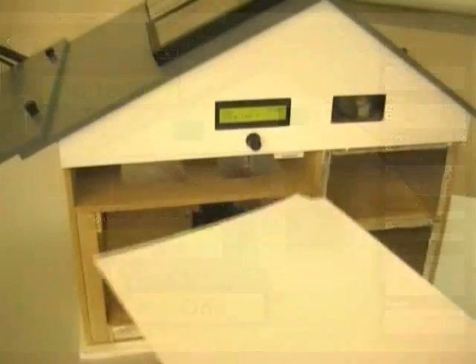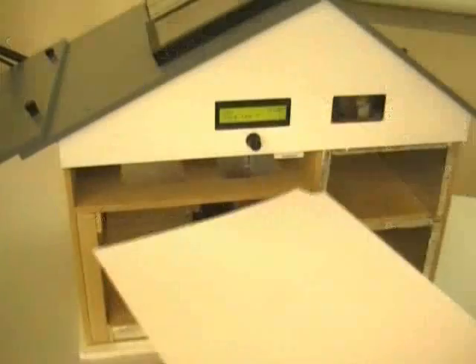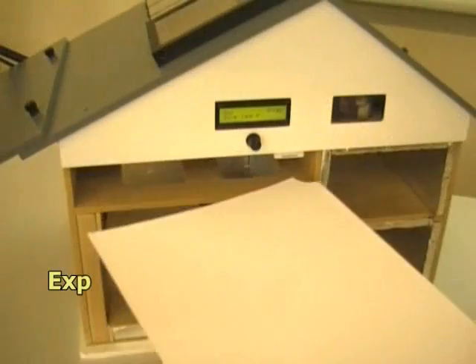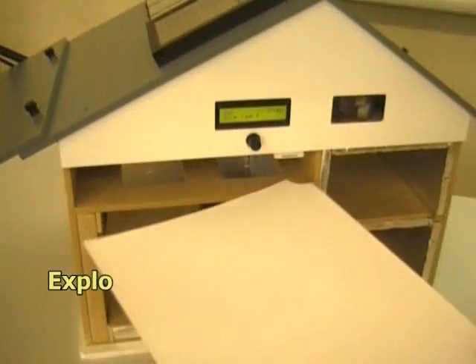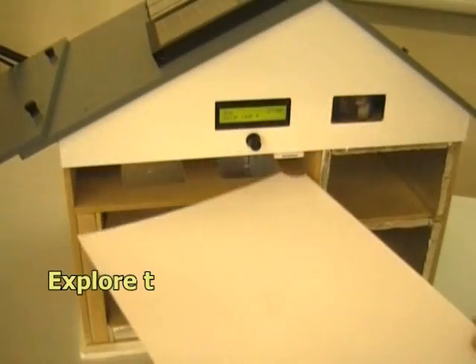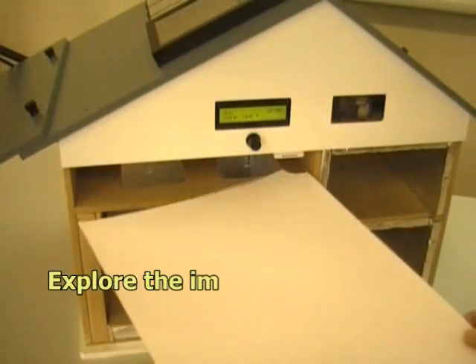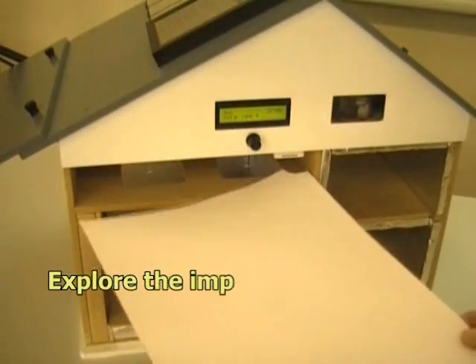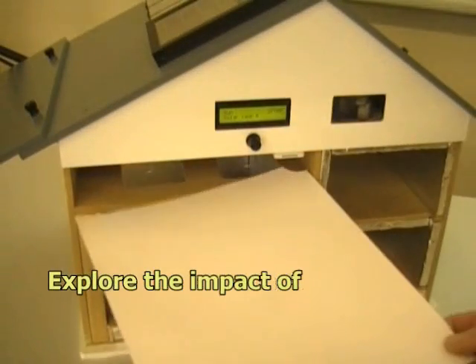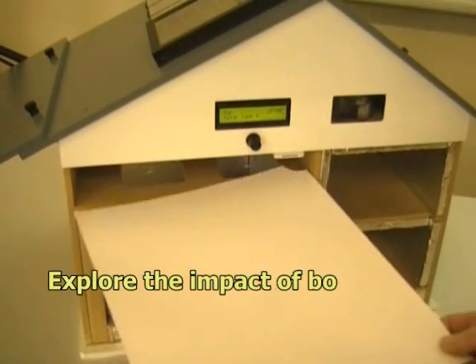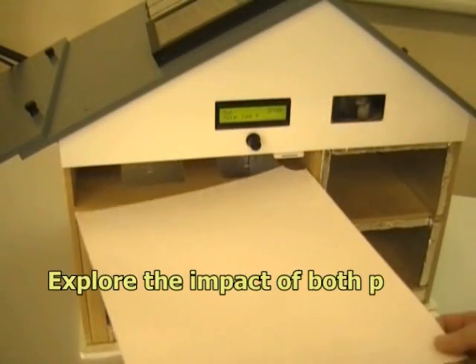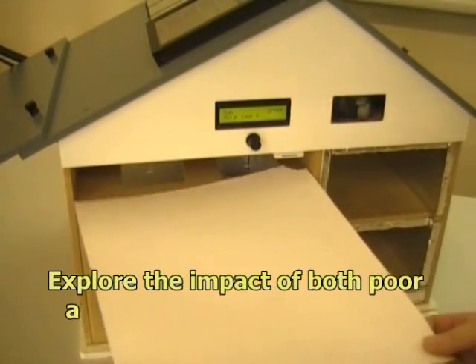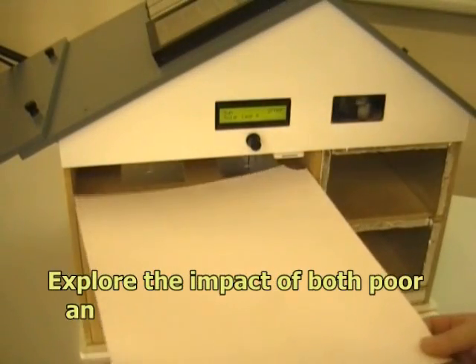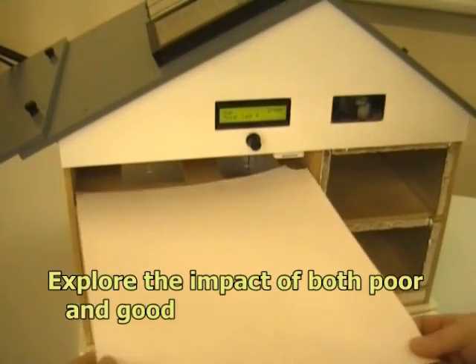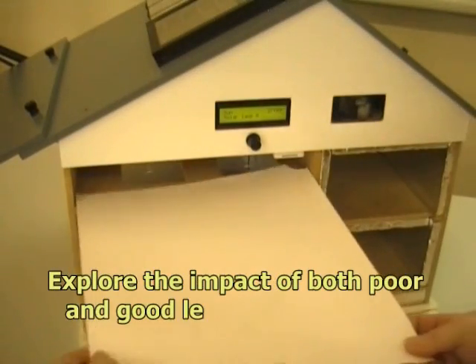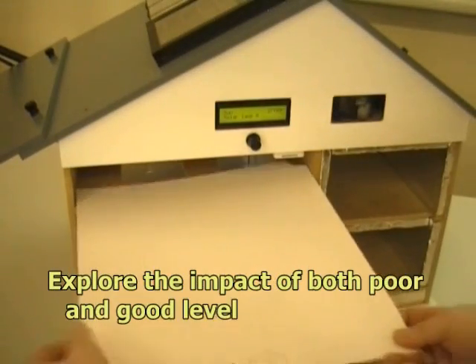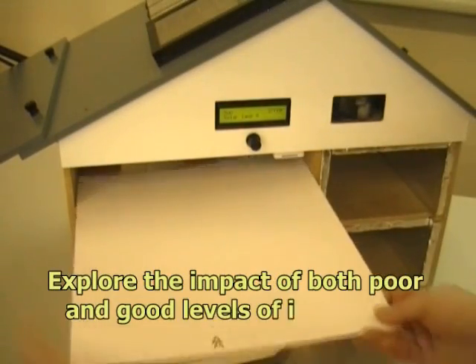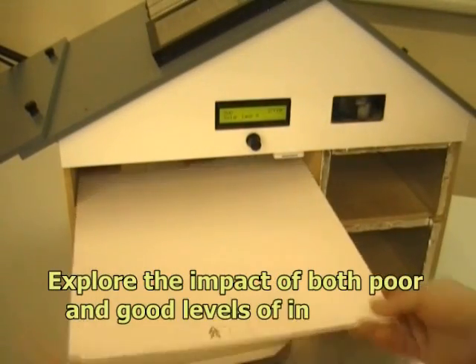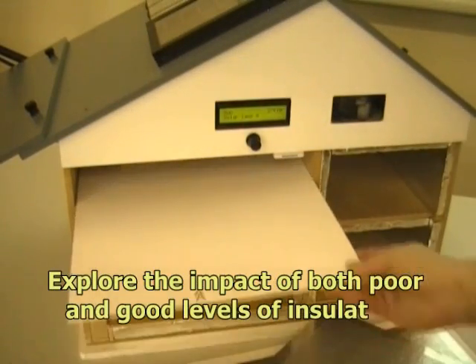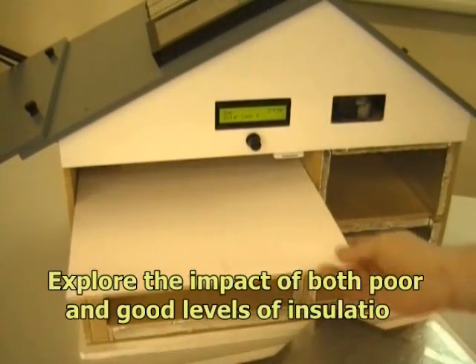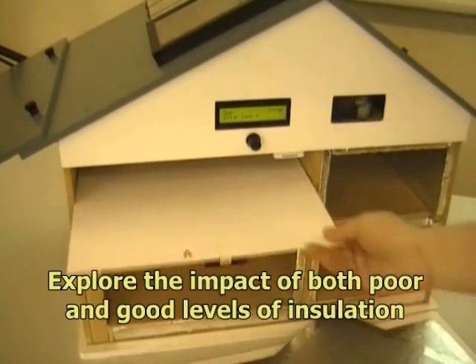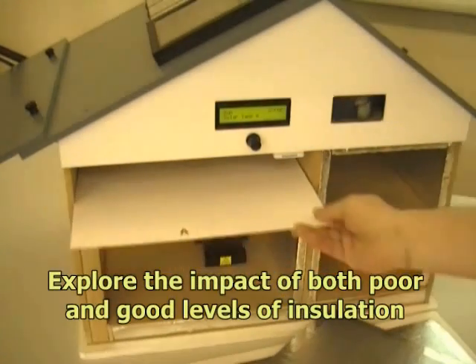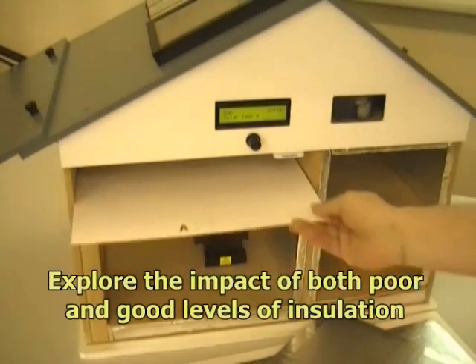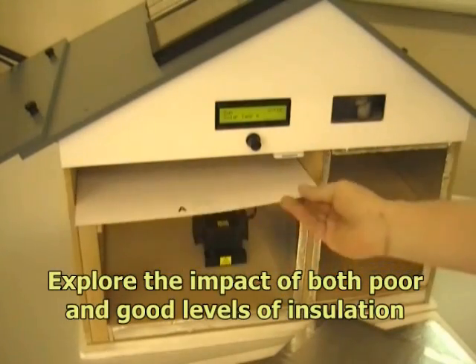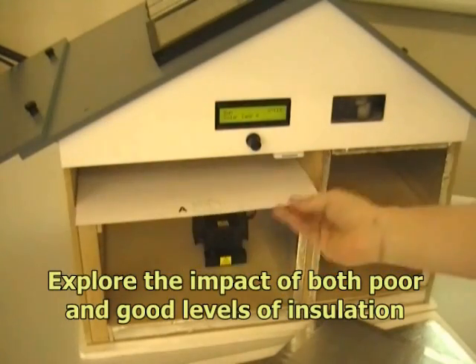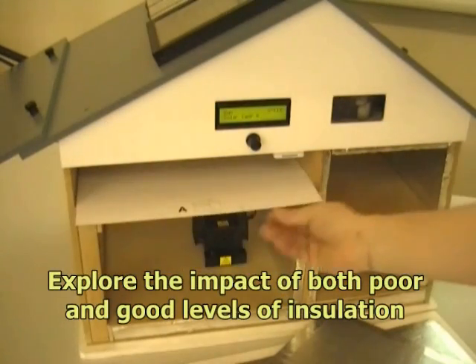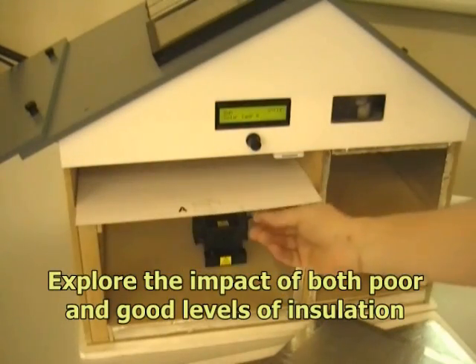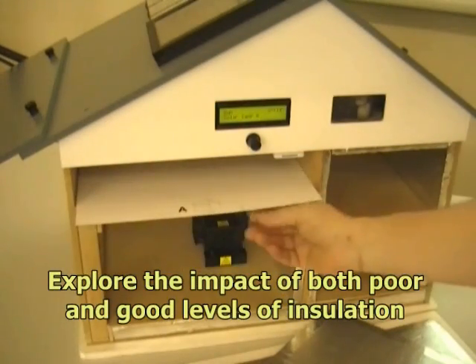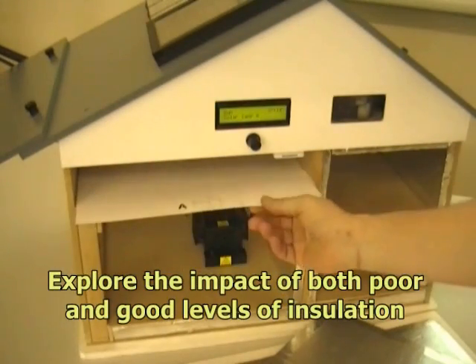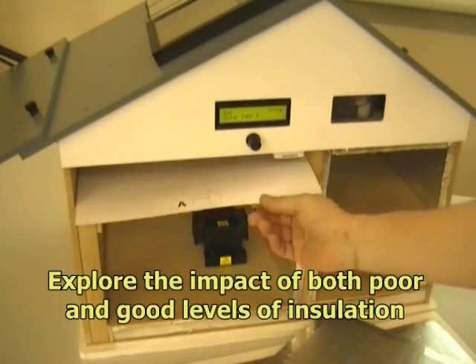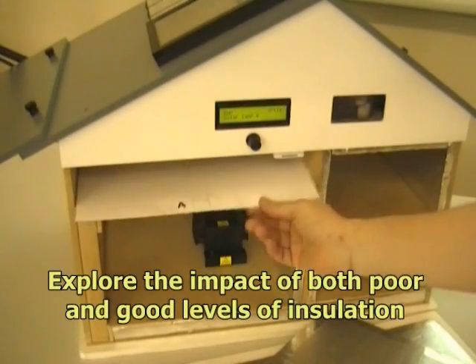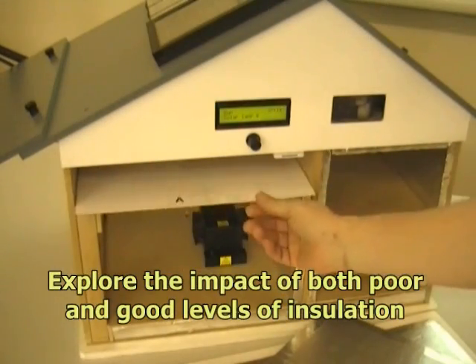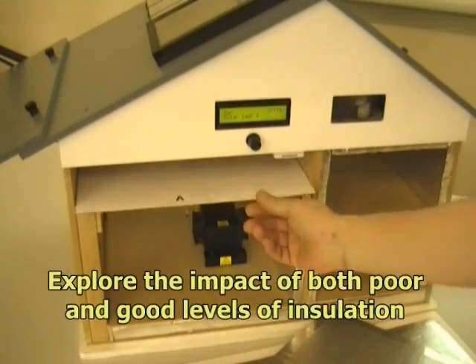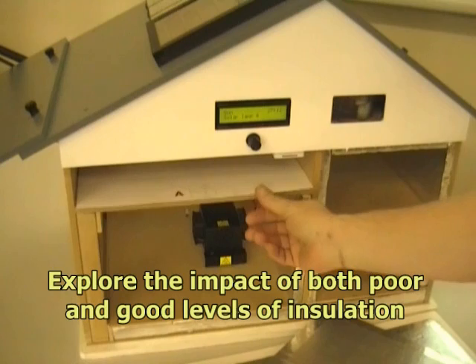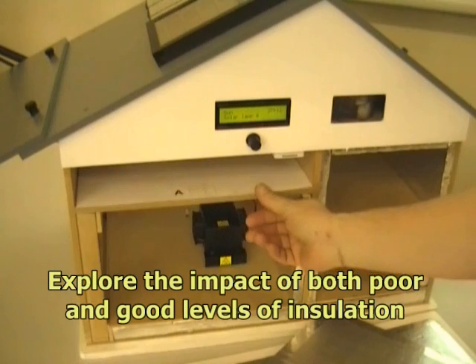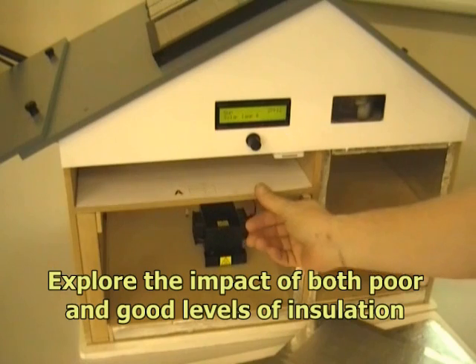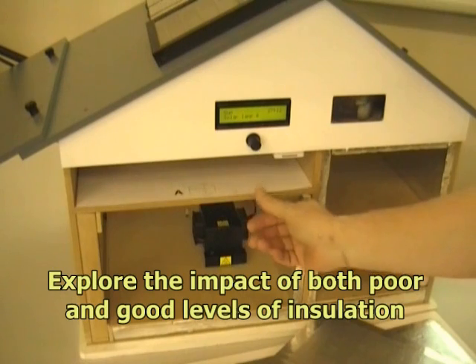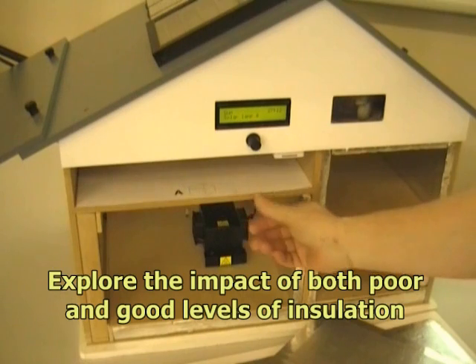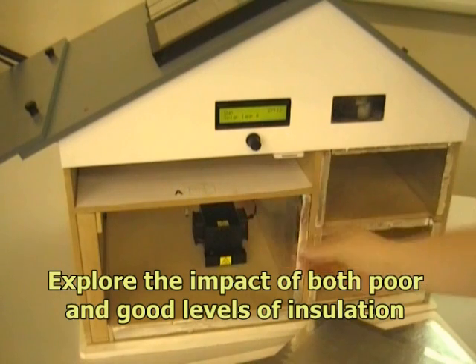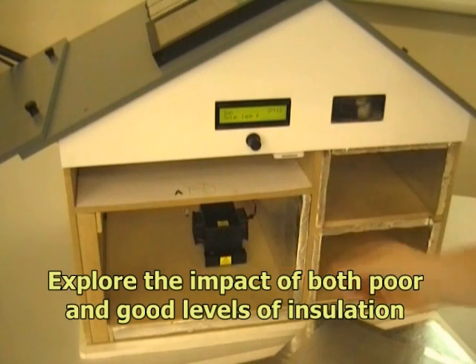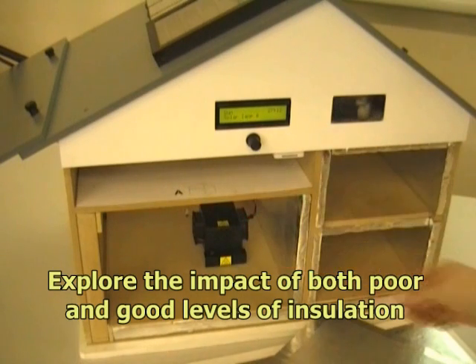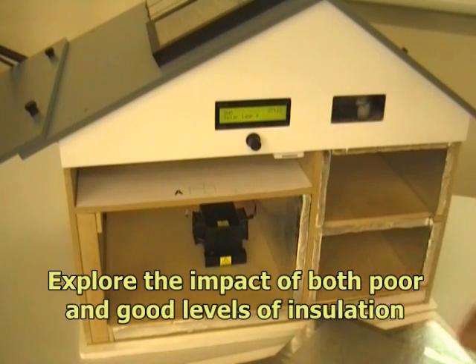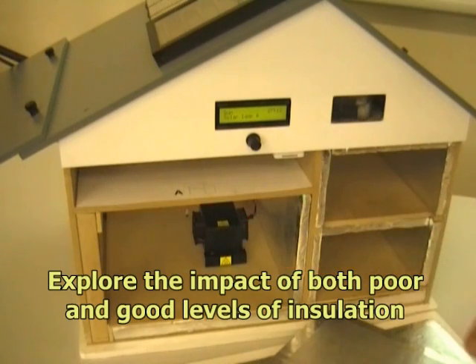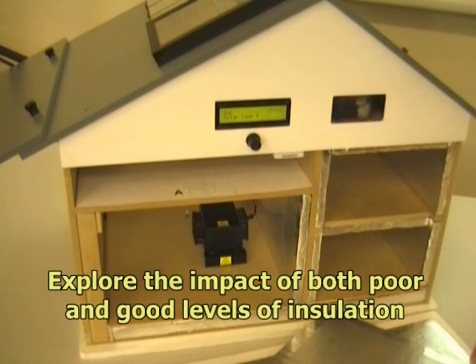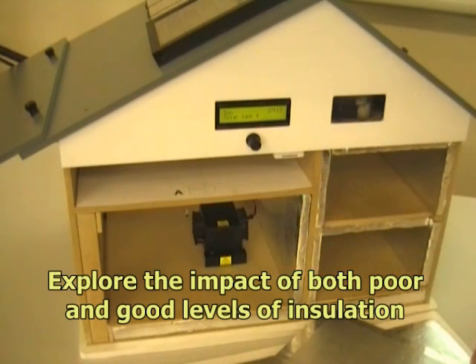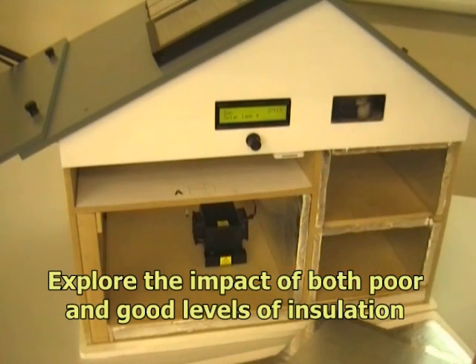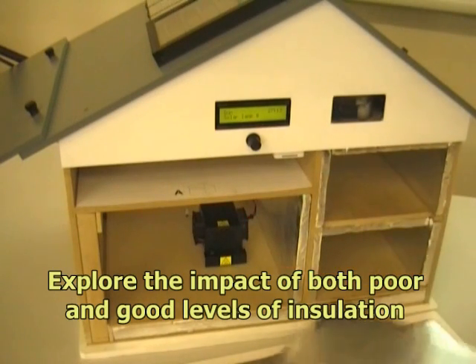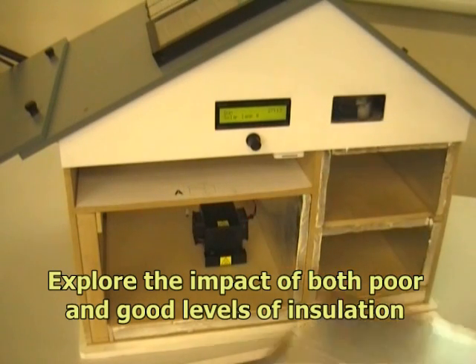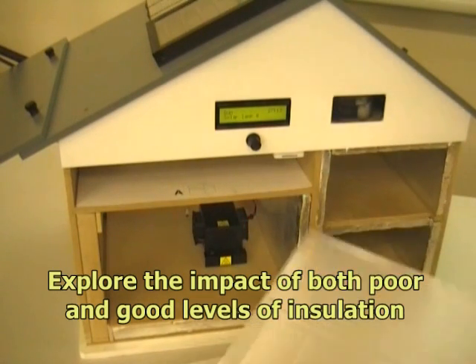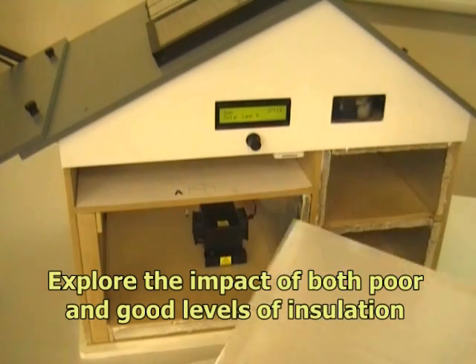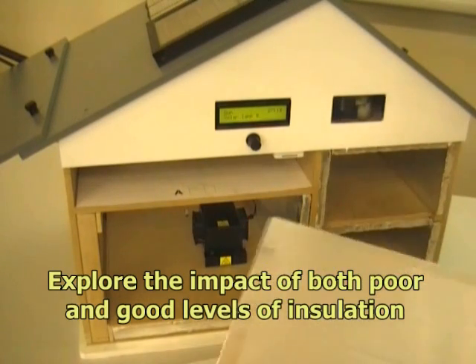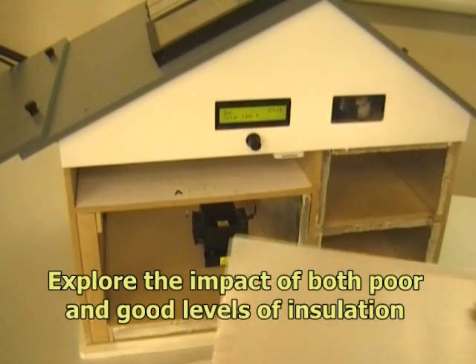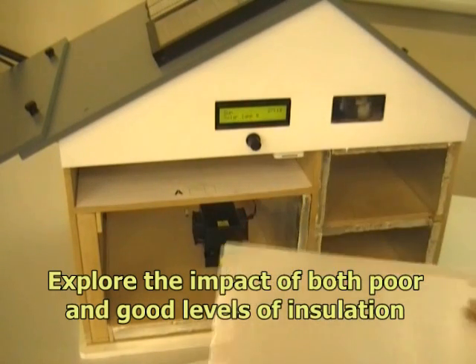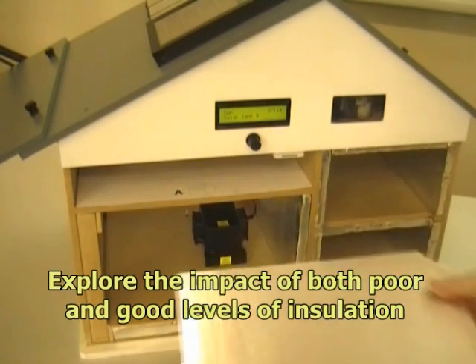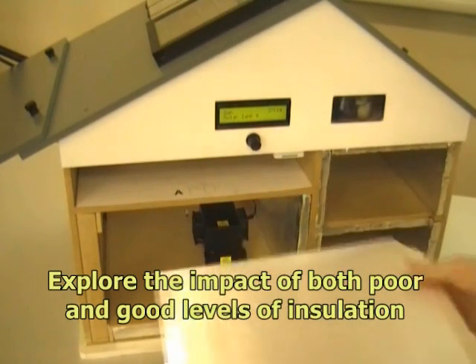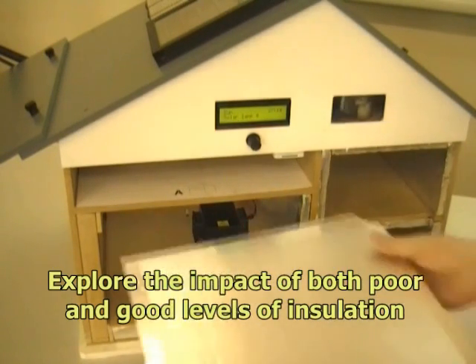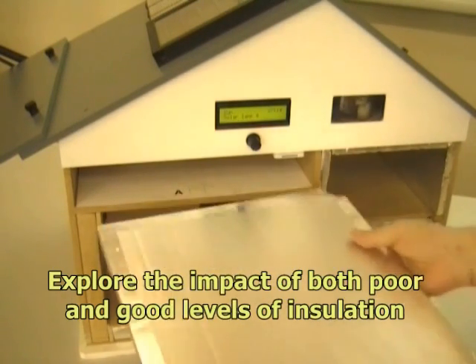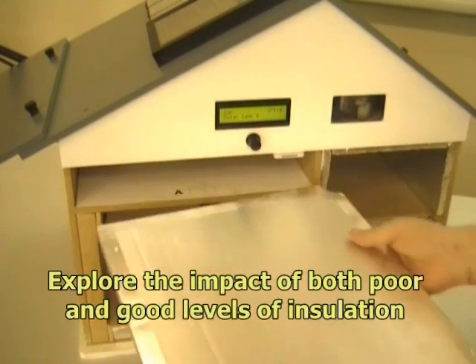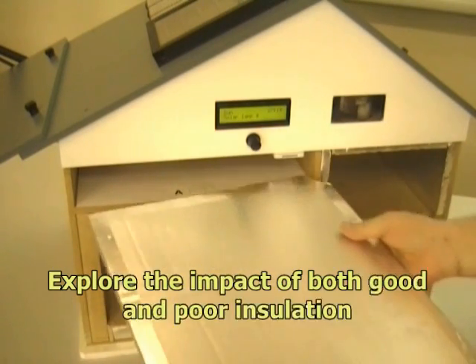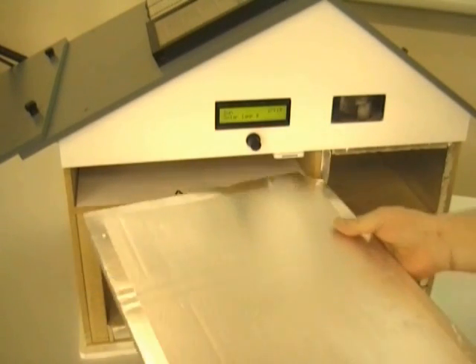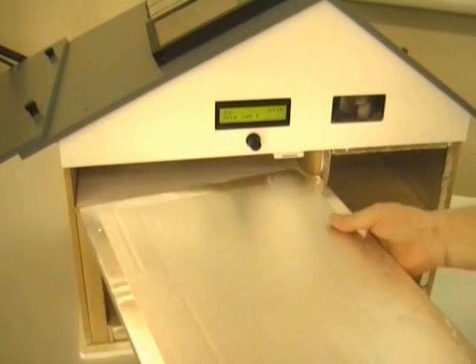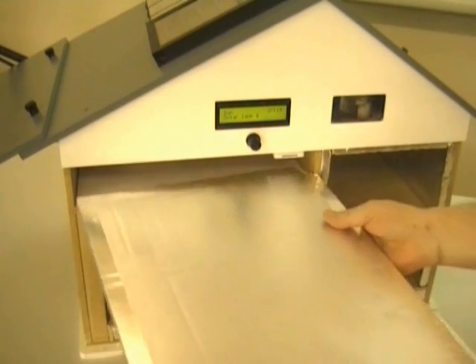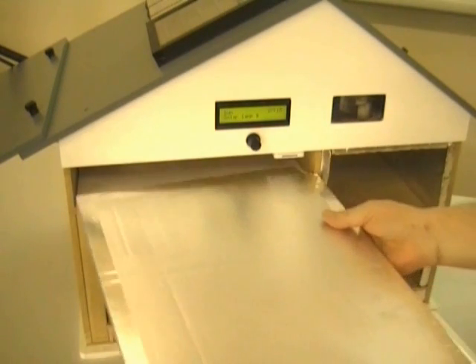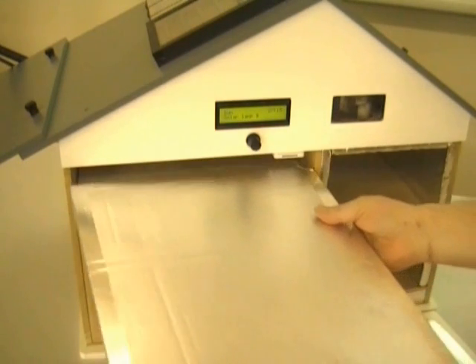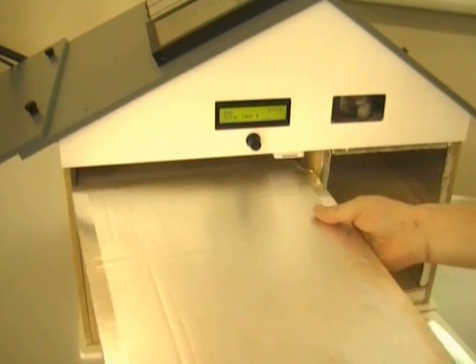The amount of insulation in roof spaces can be practically investigated and the results of both poor and good insulation are graphically demonstrated.